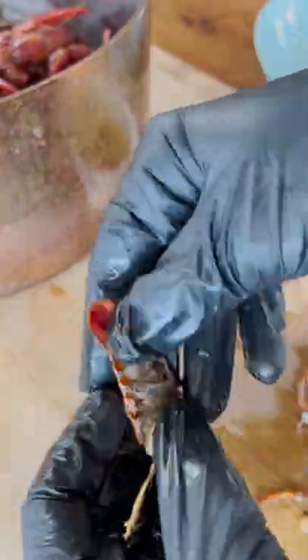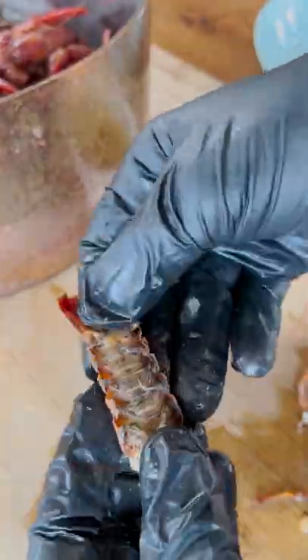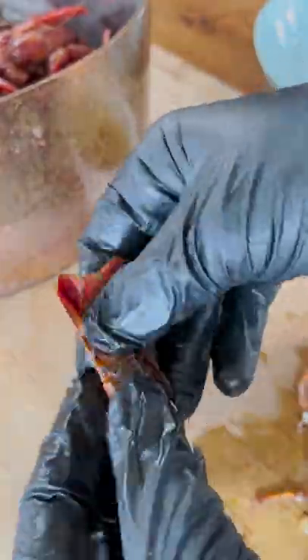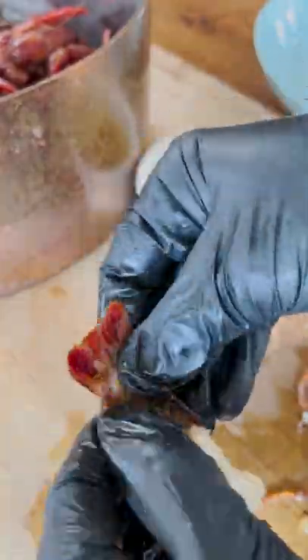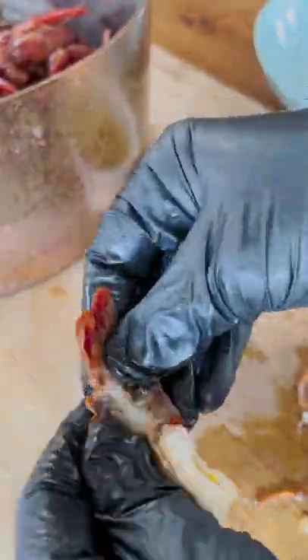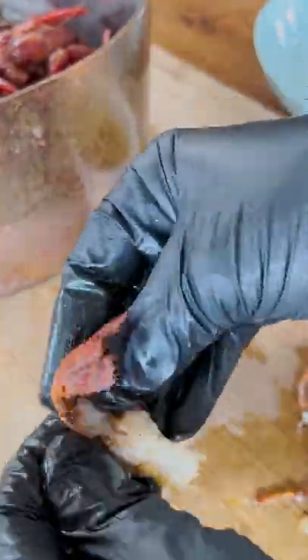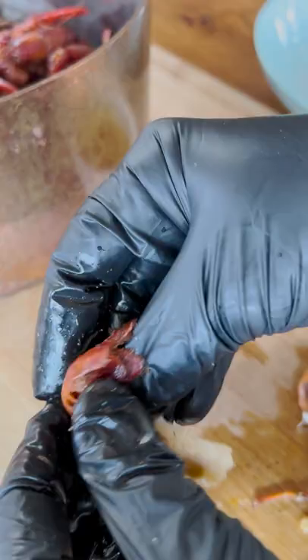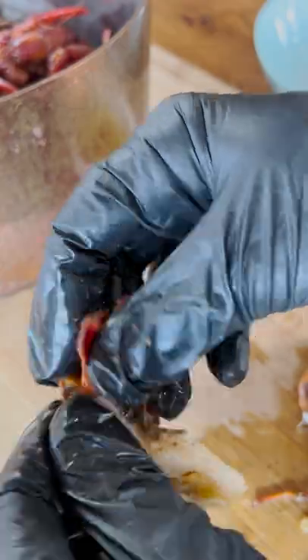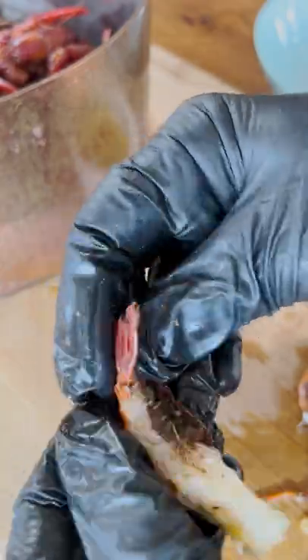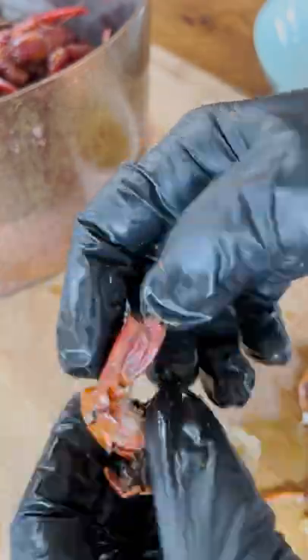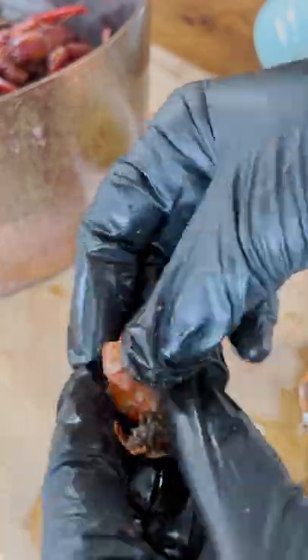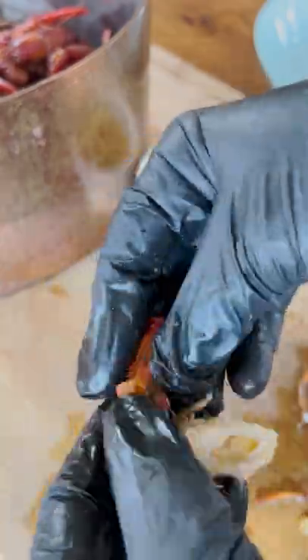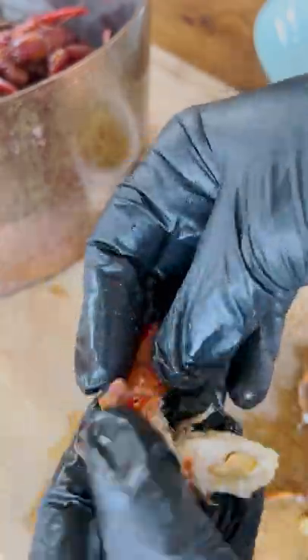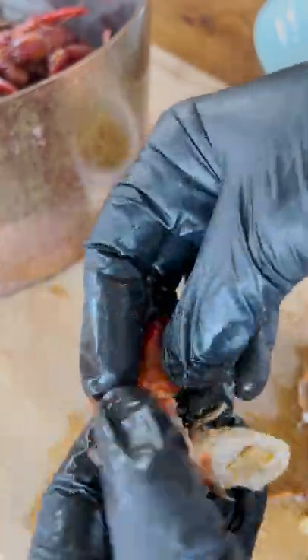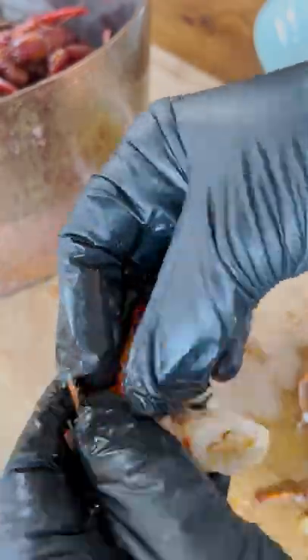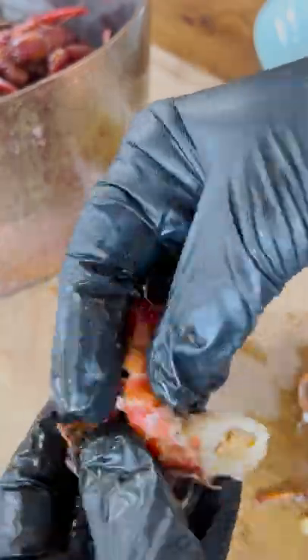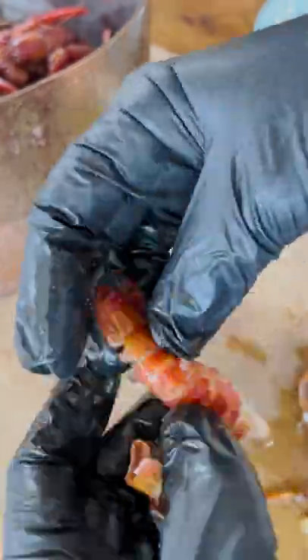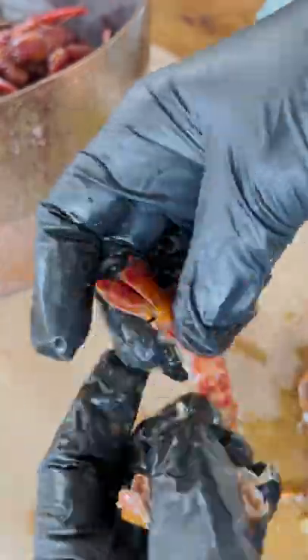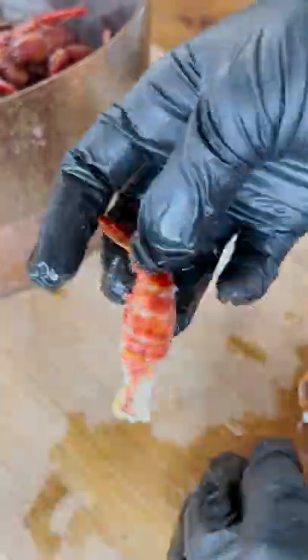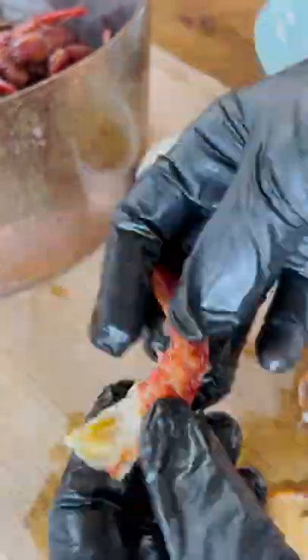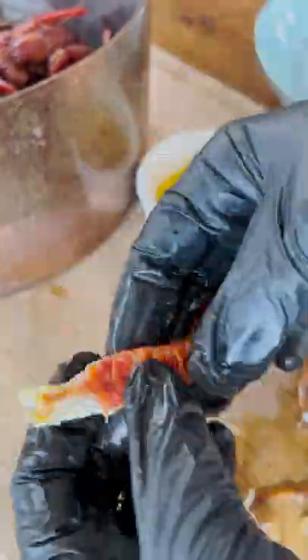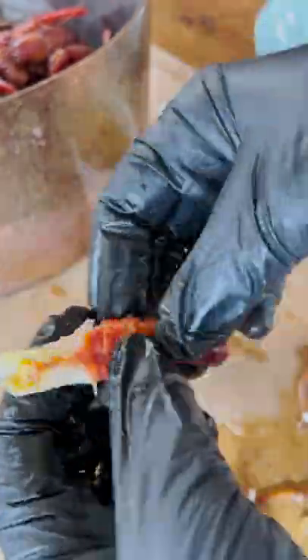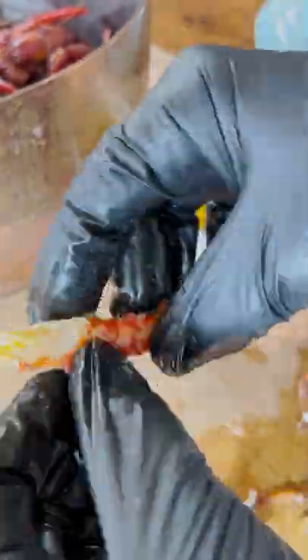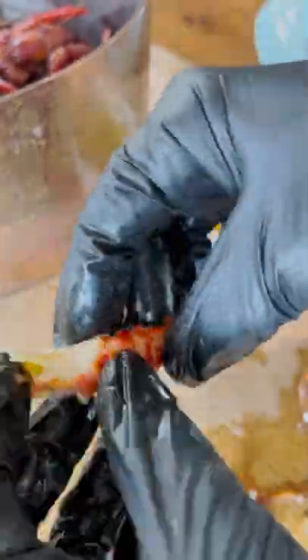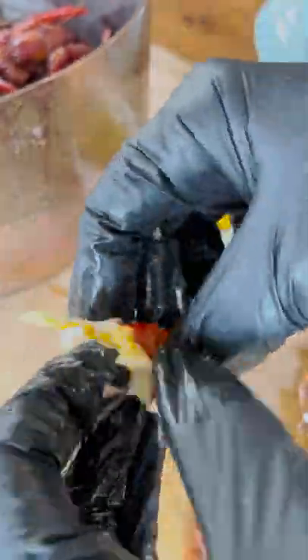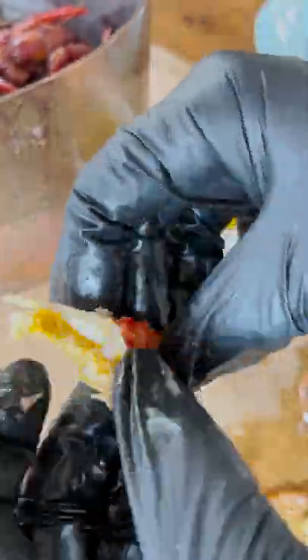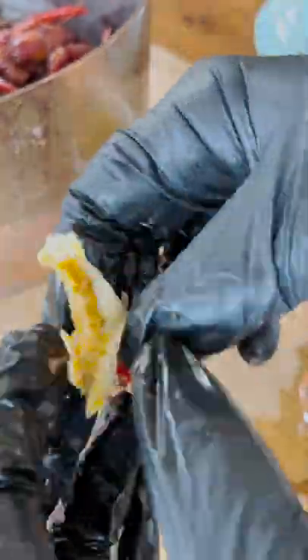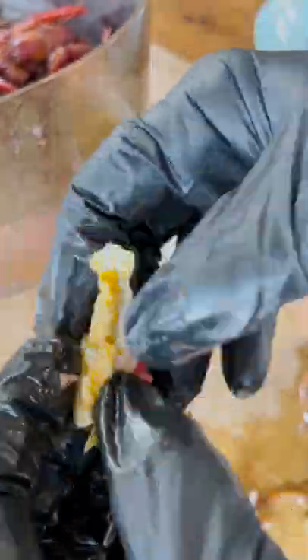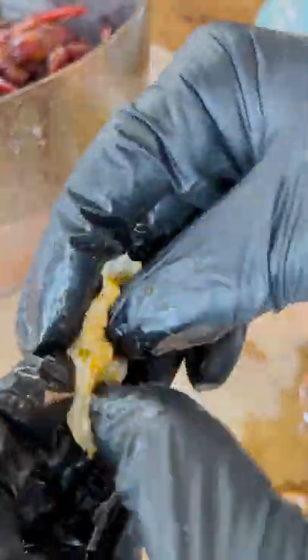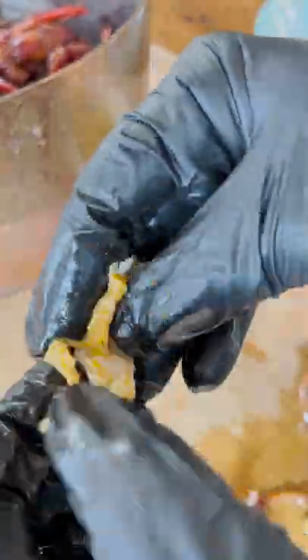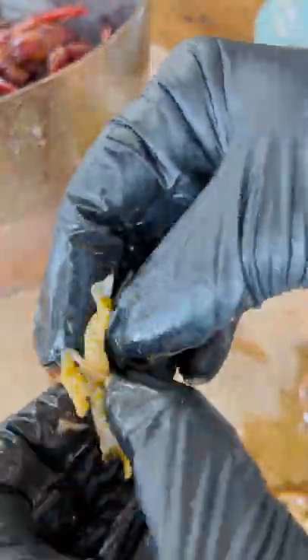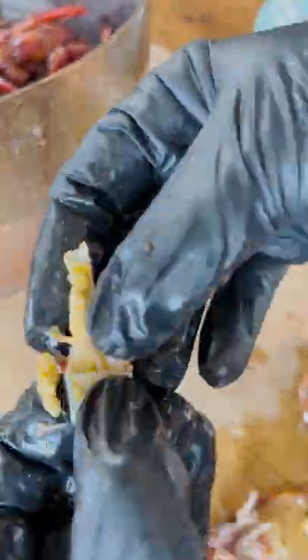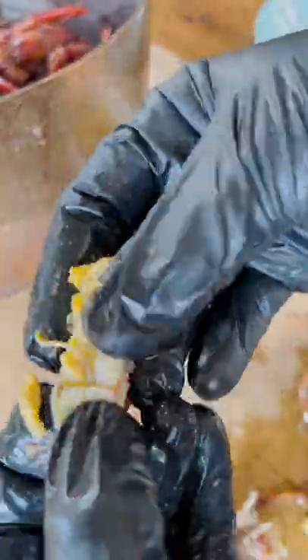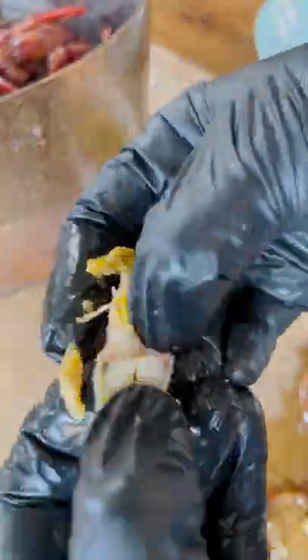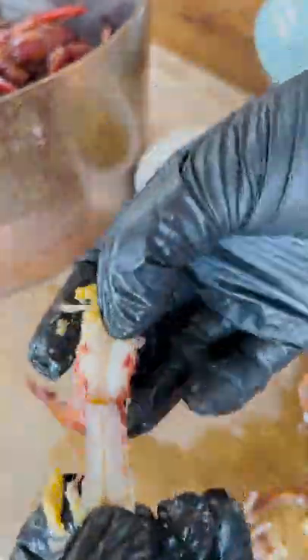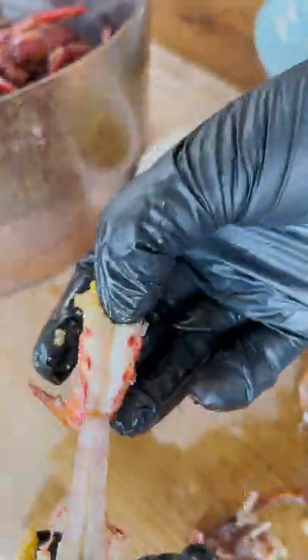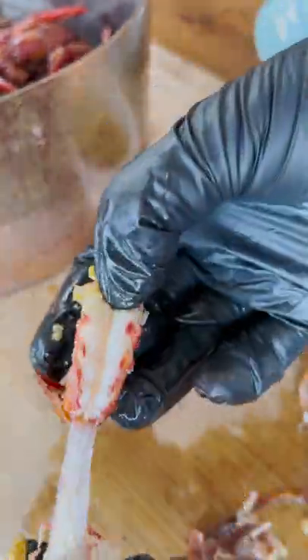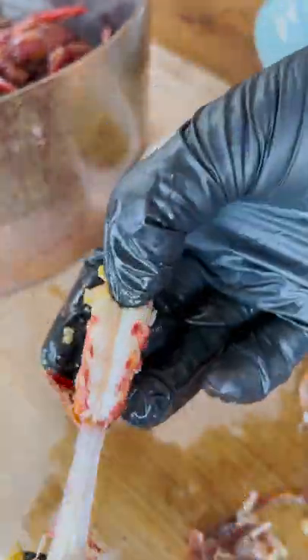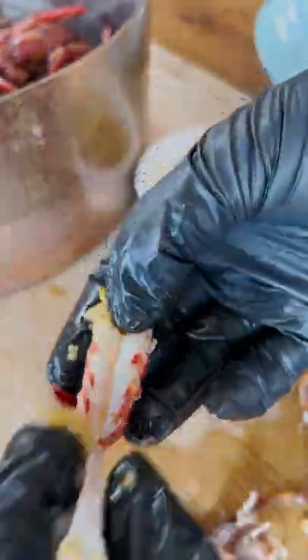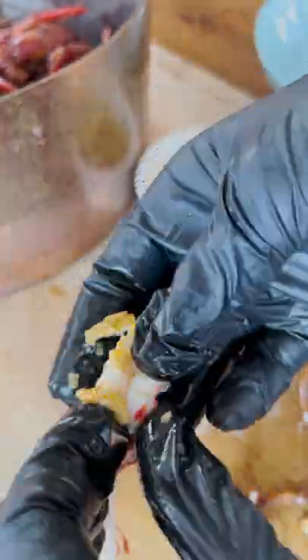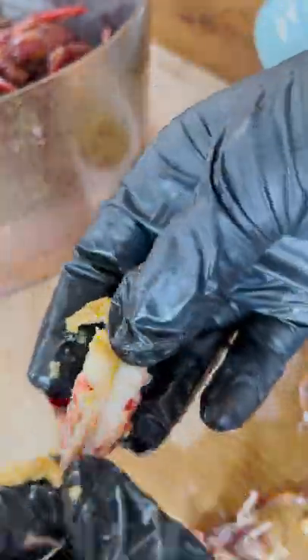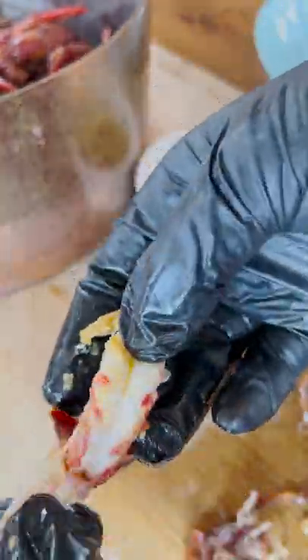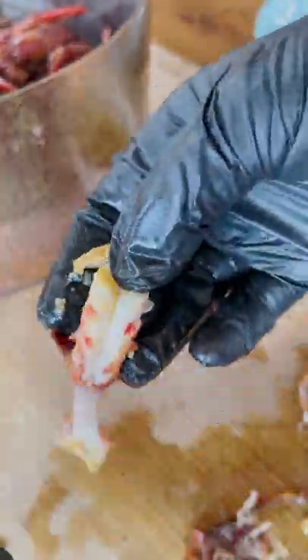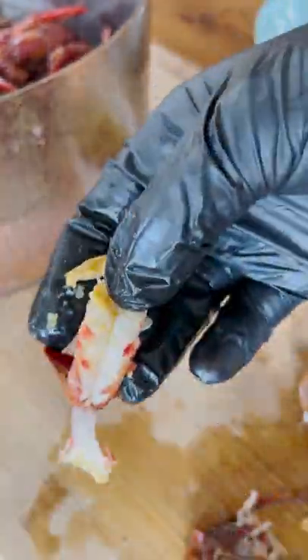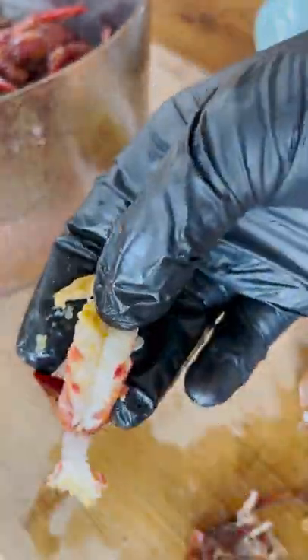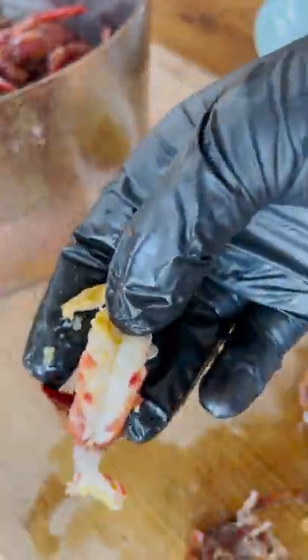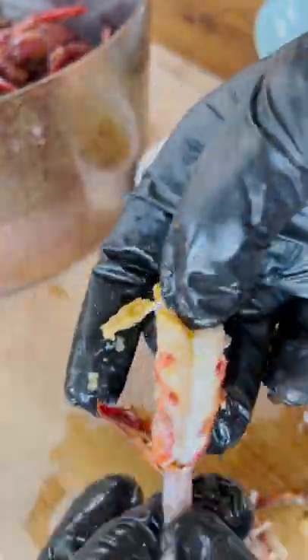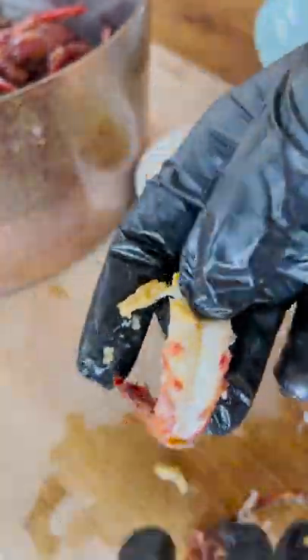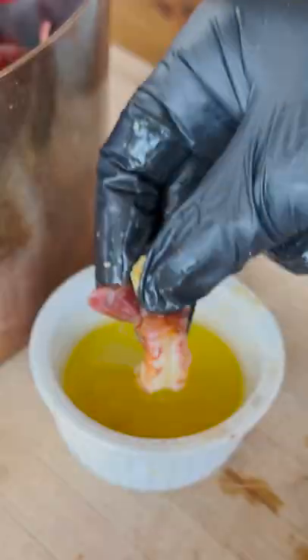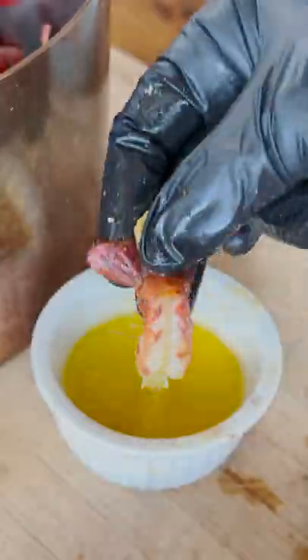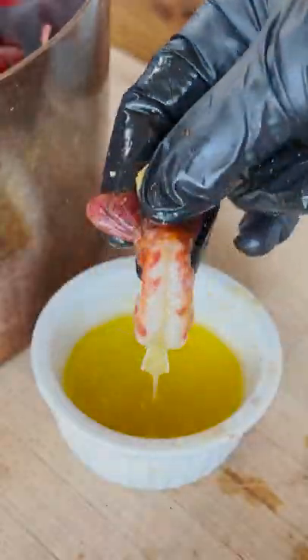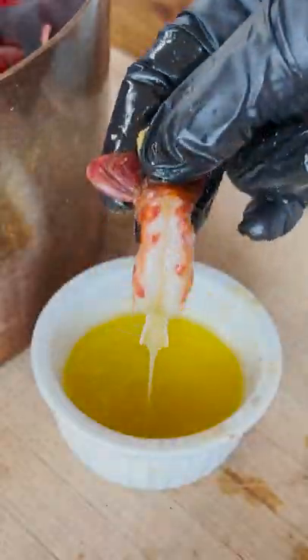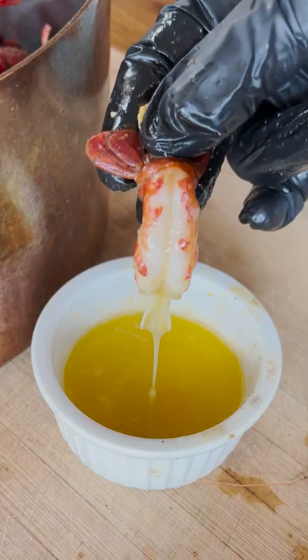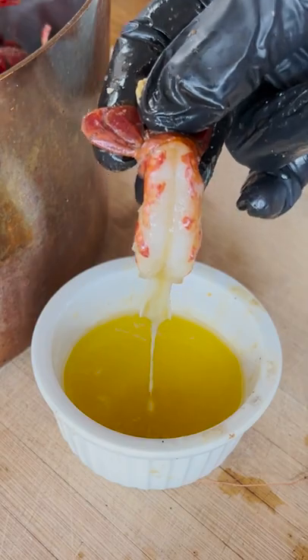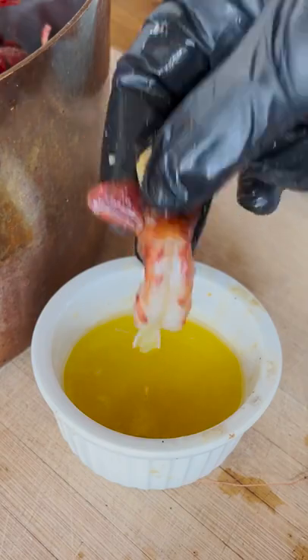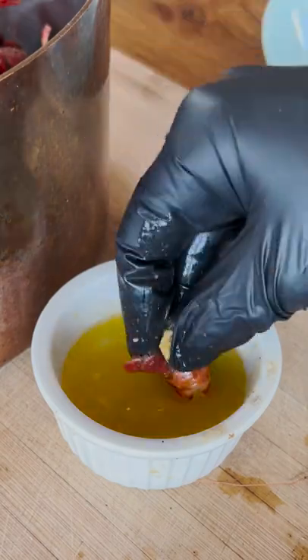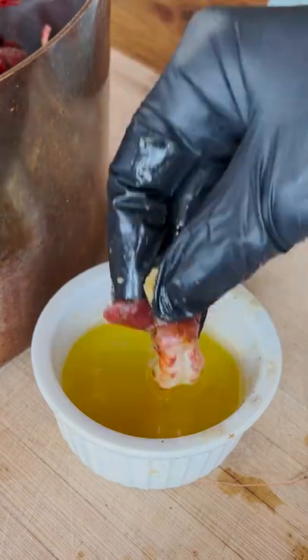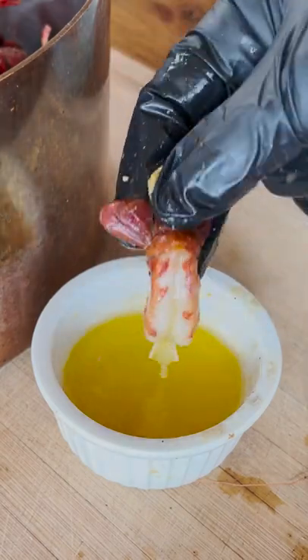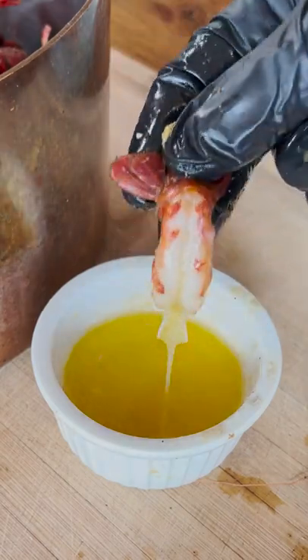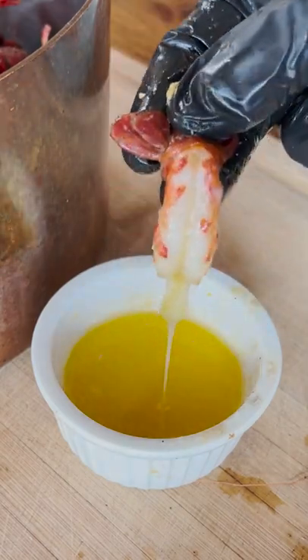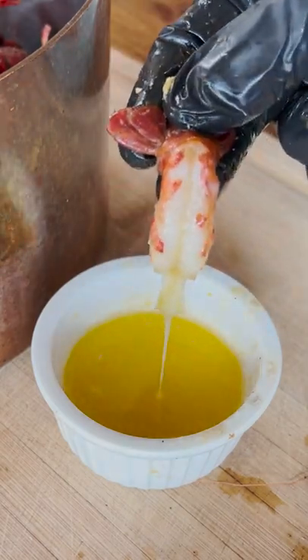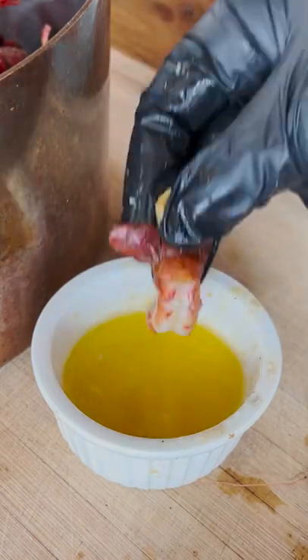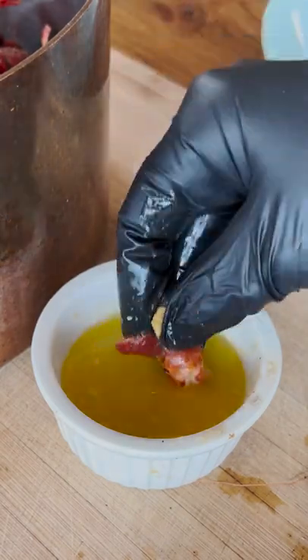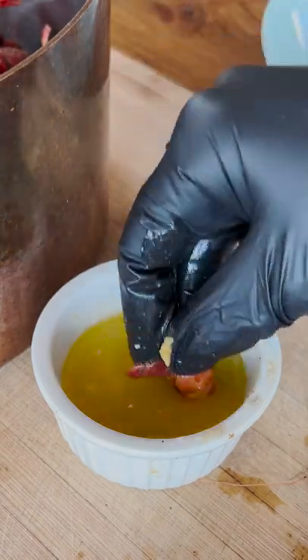For every 10 pounds of crawfish, you're going to need one pound of seasoning. And that's it.